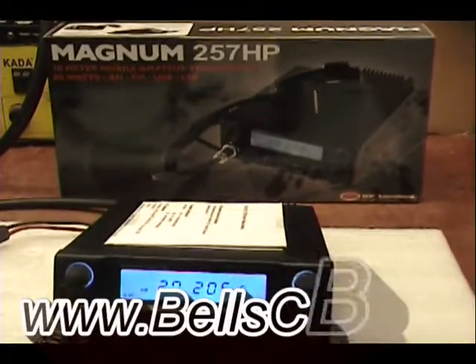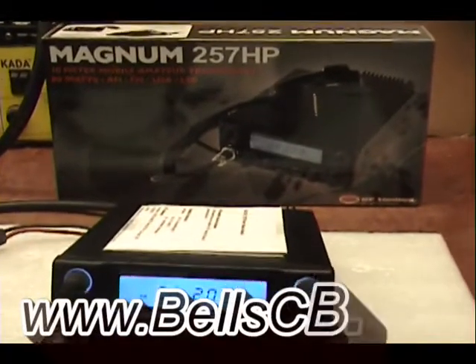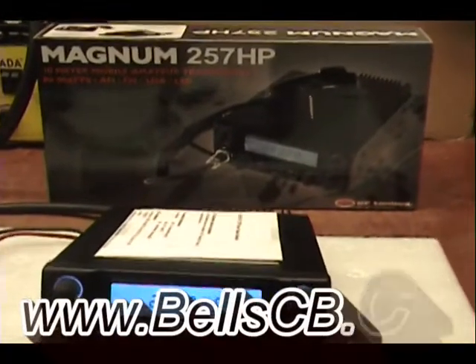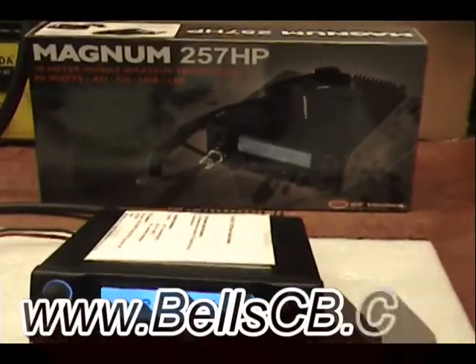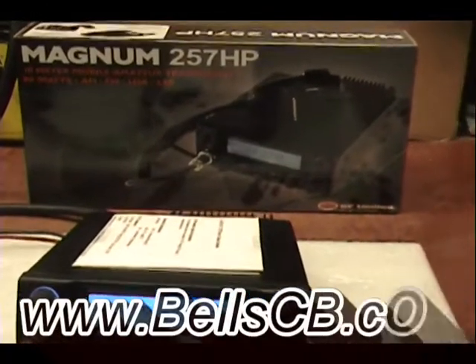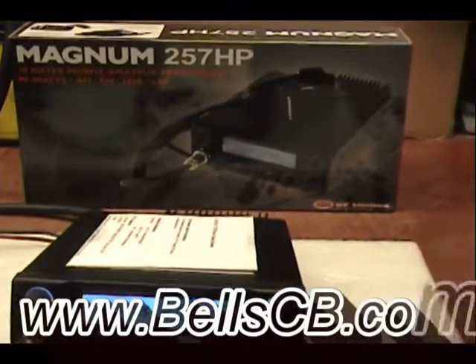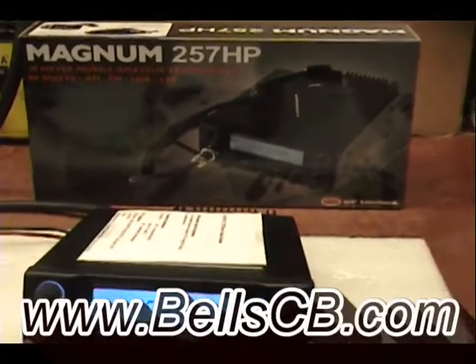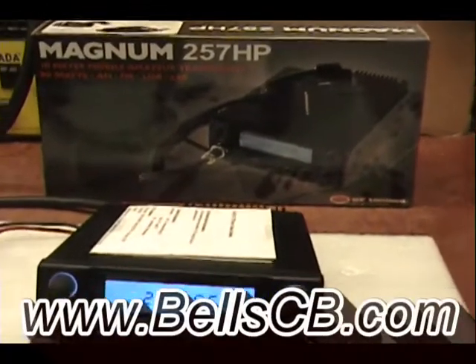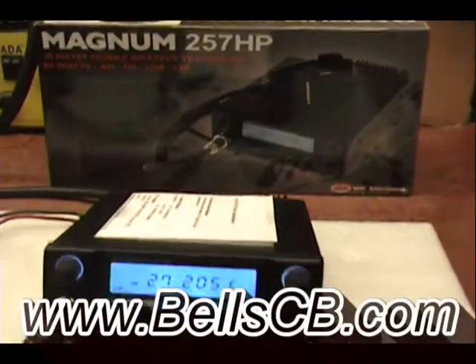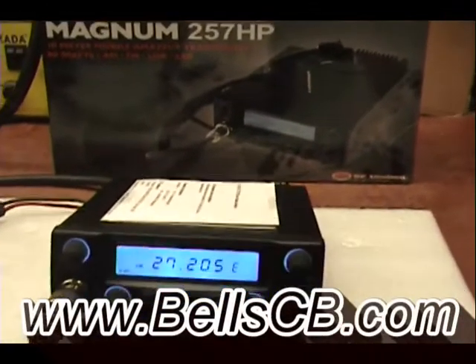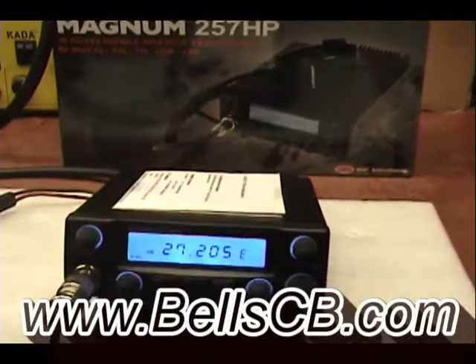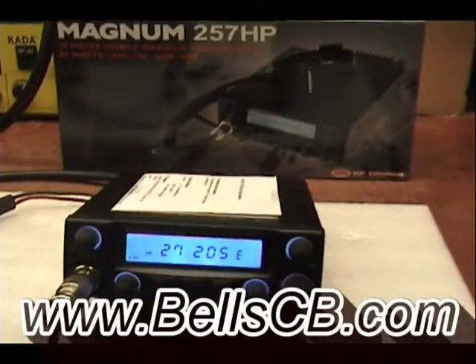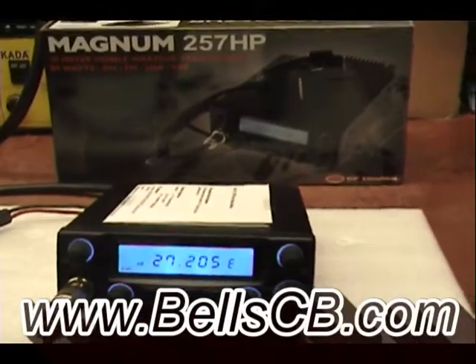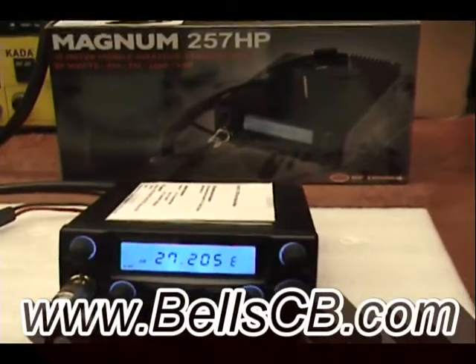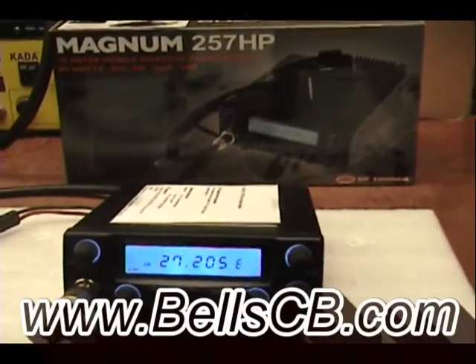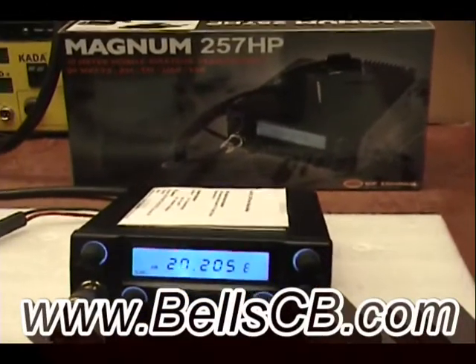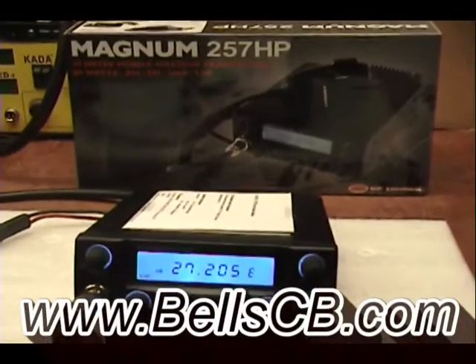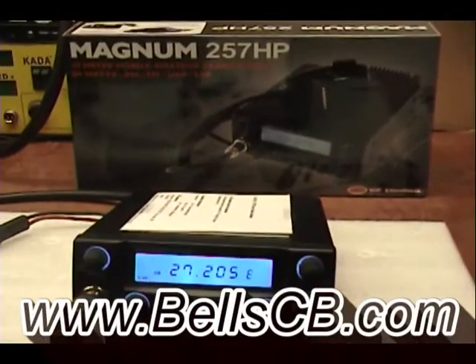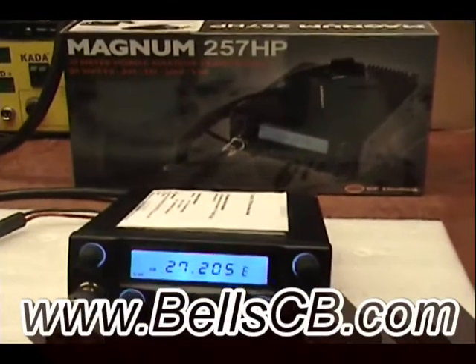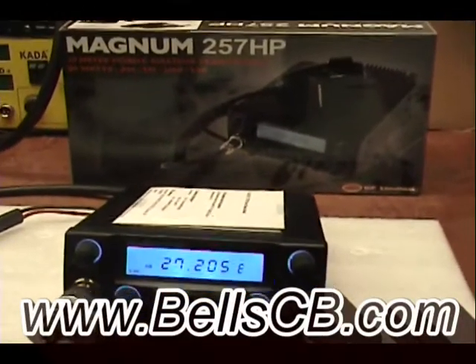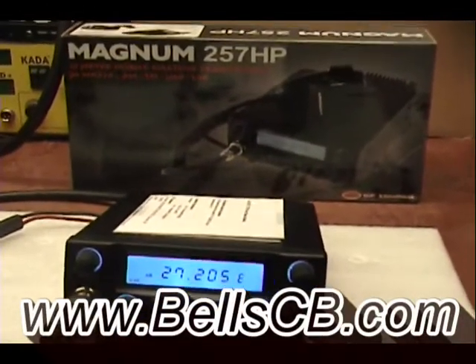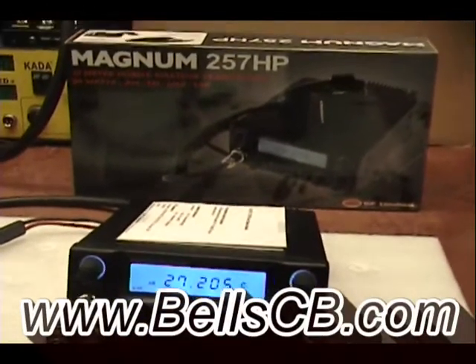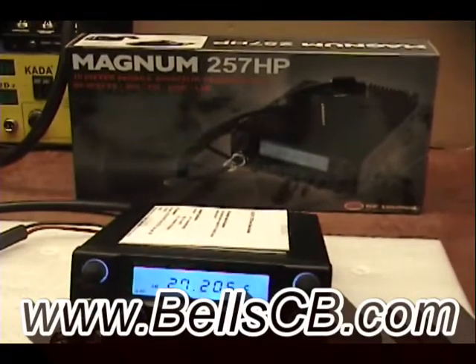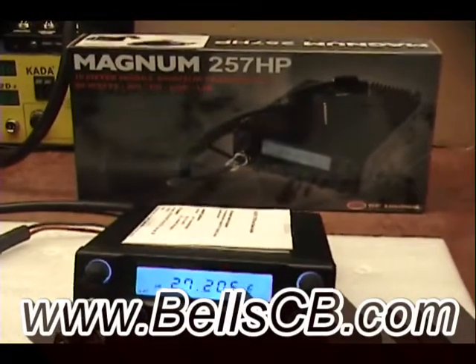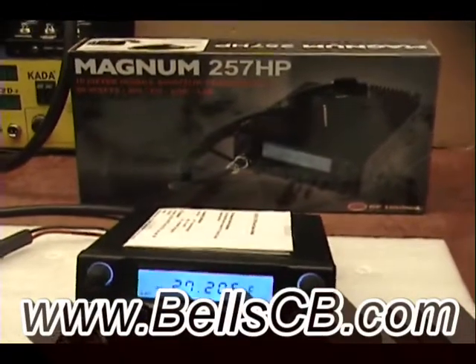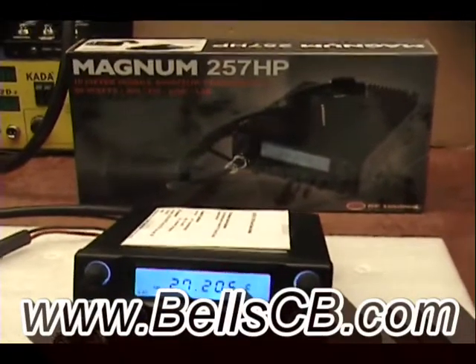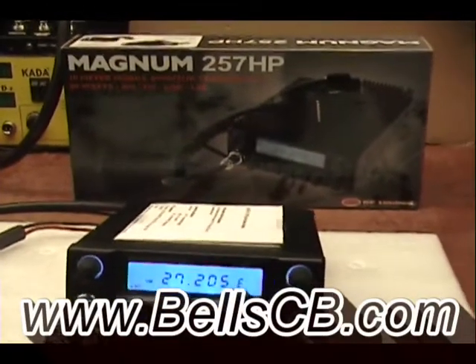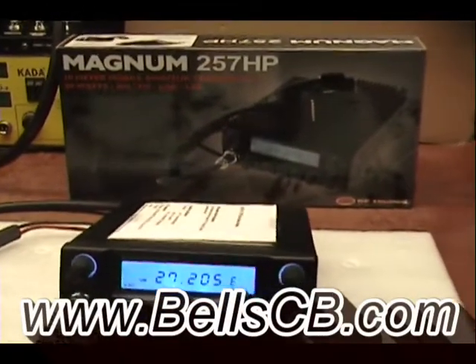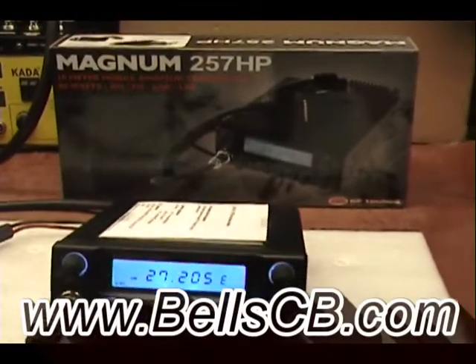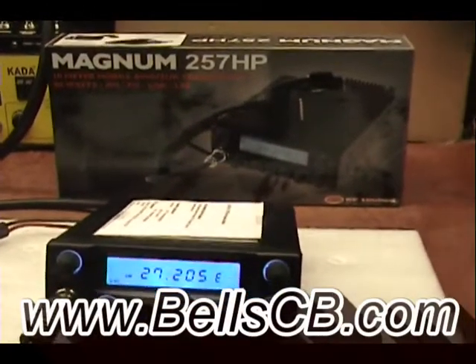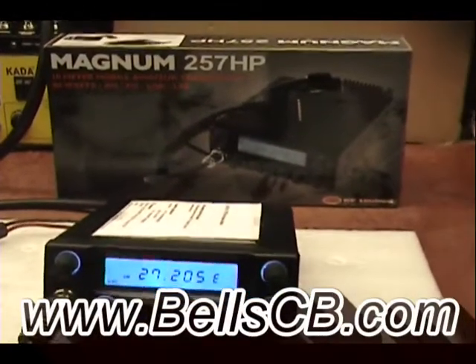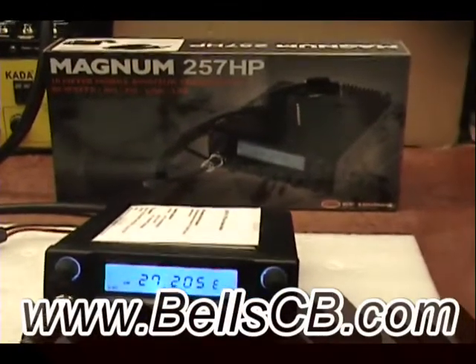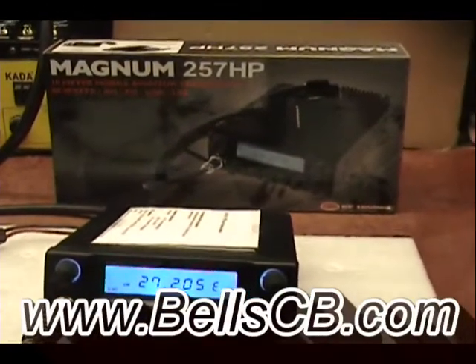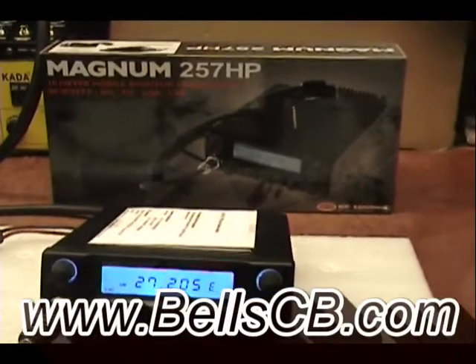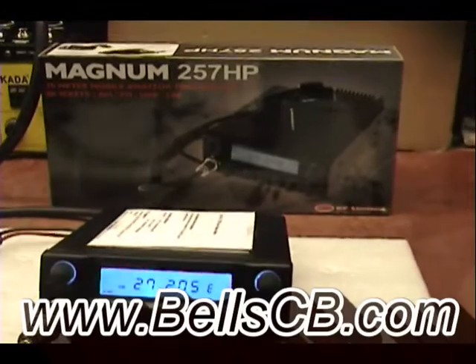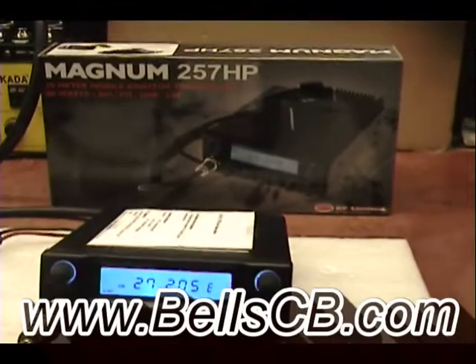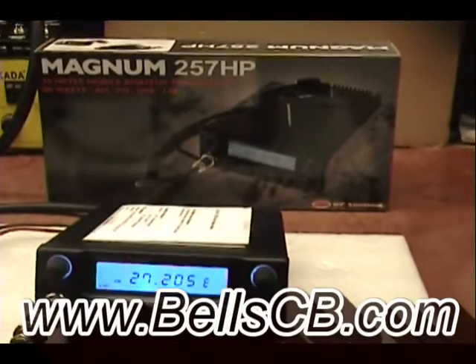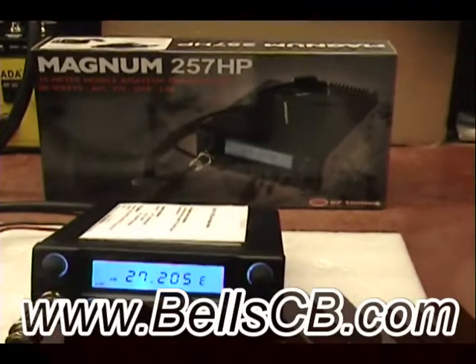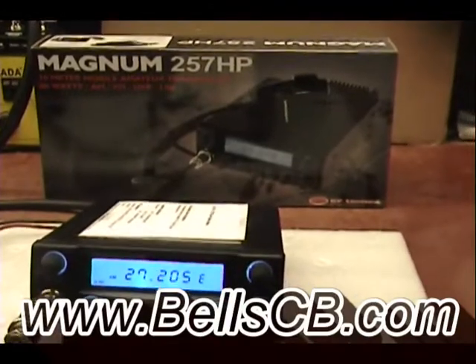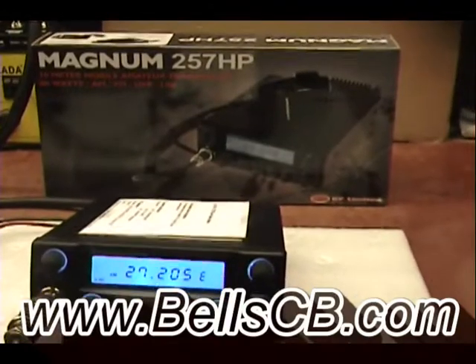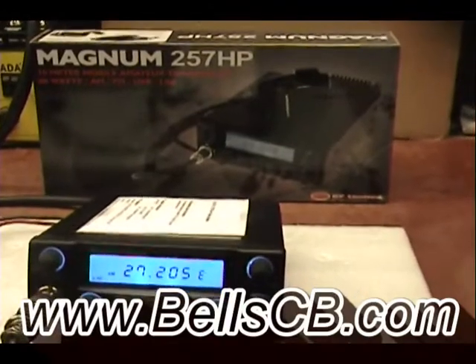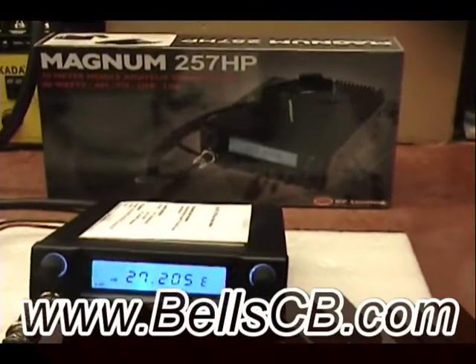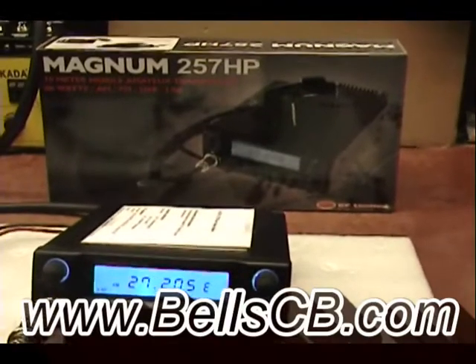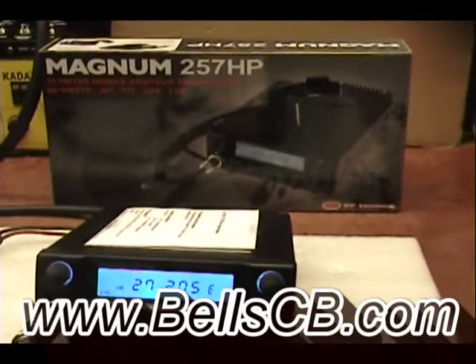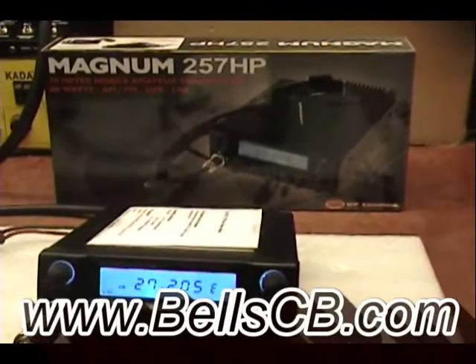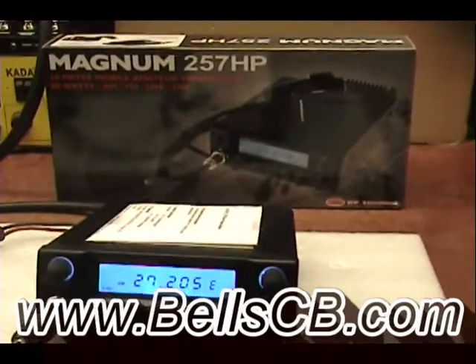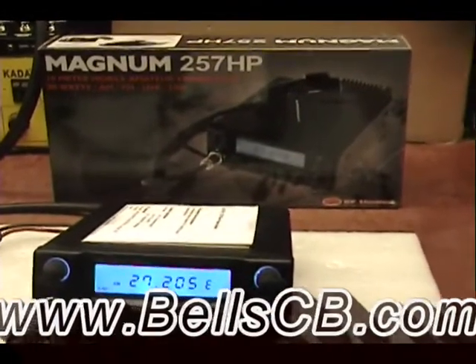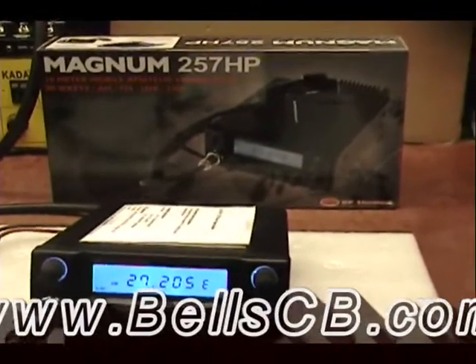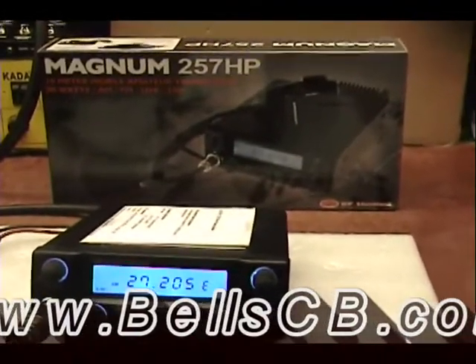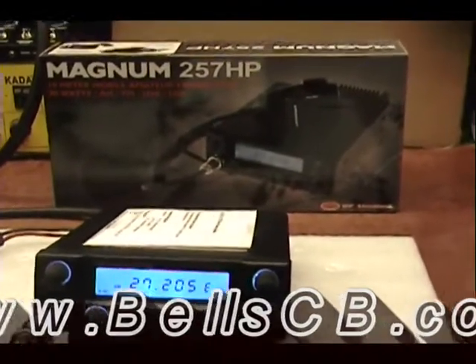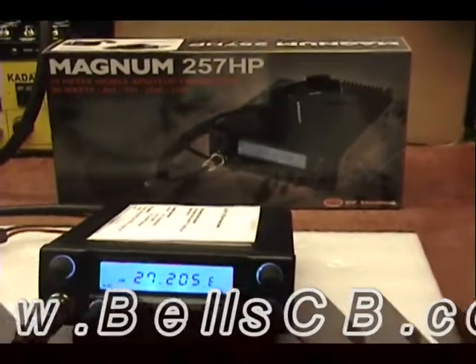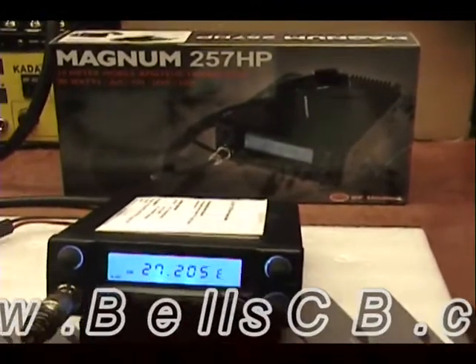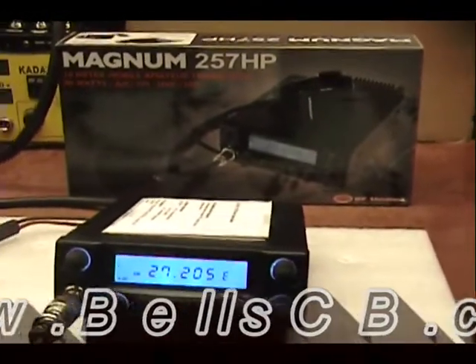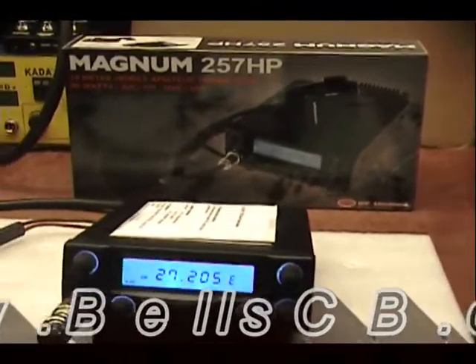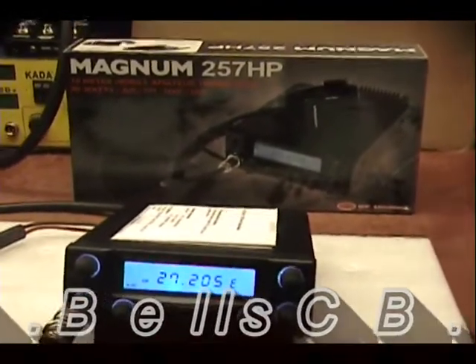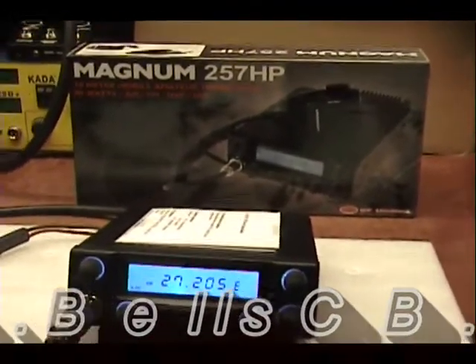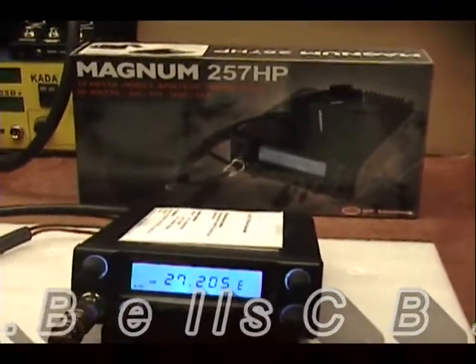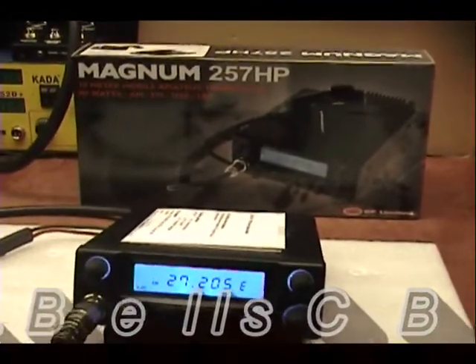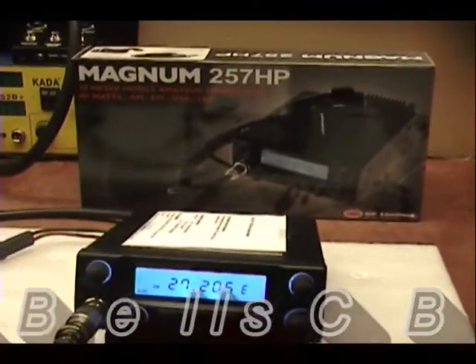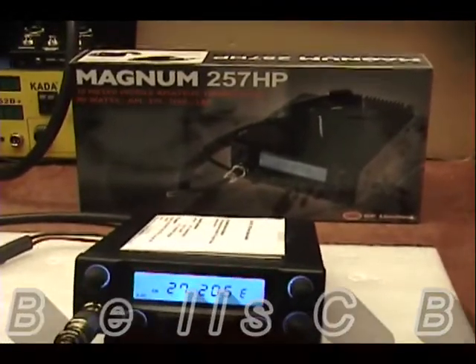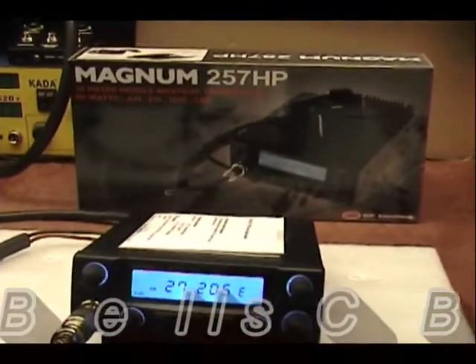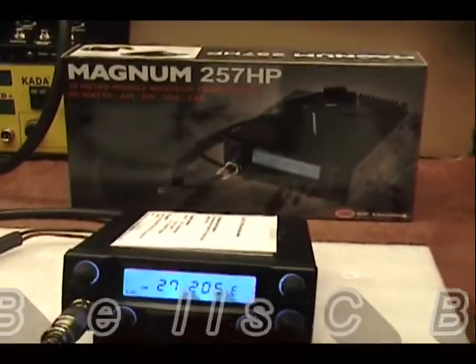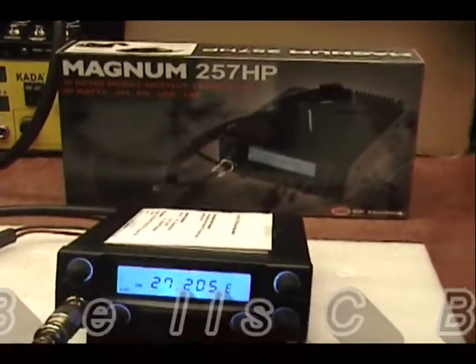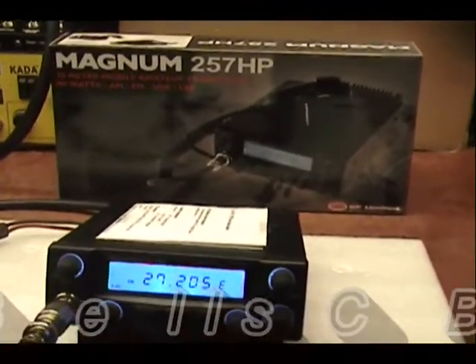Hello everybody and welcome to Bell CB. I have a Magnum 257HB tune-up report today for Mick in Australia.